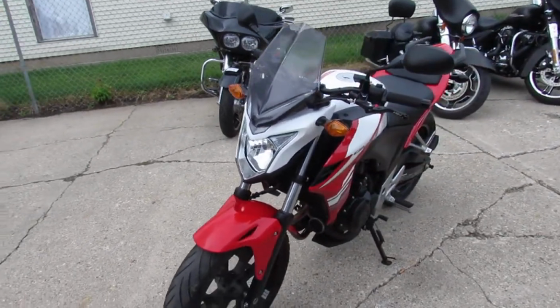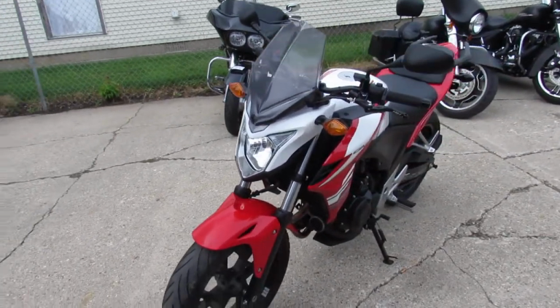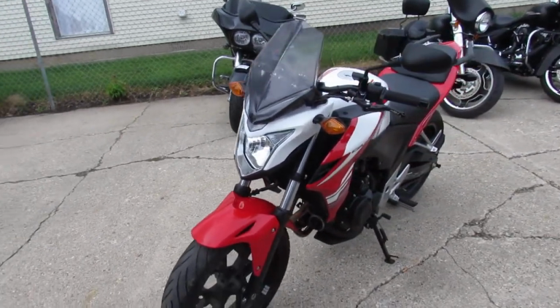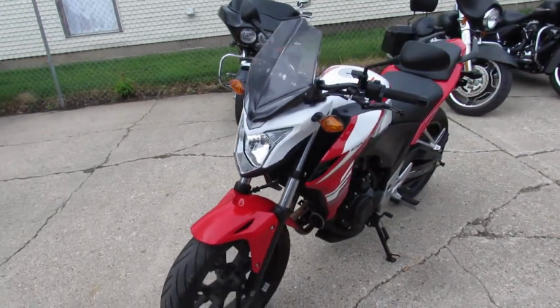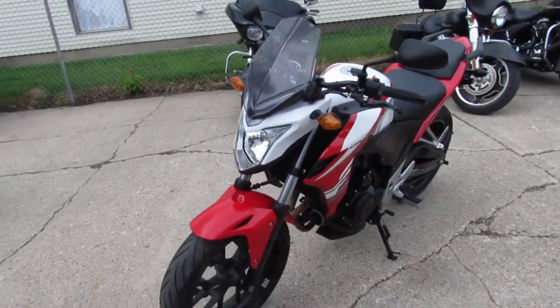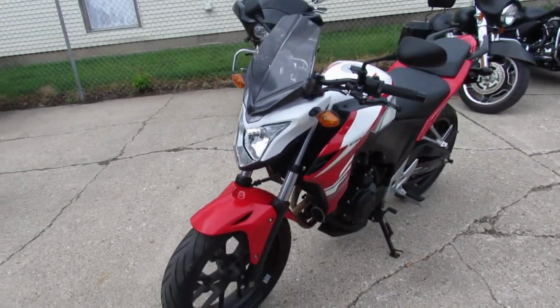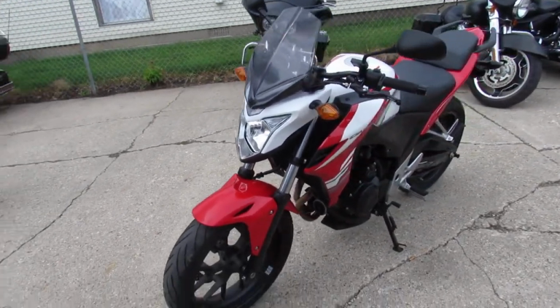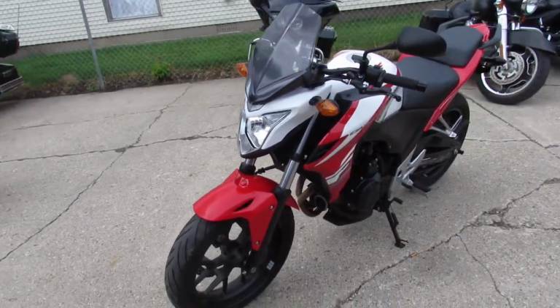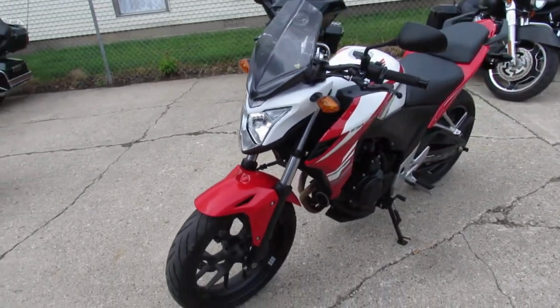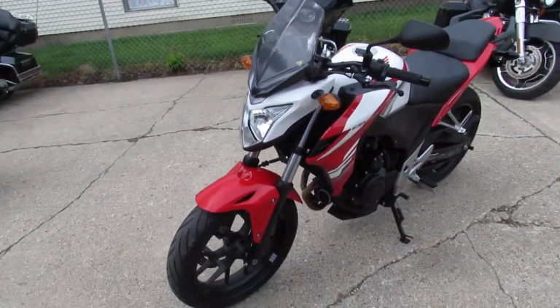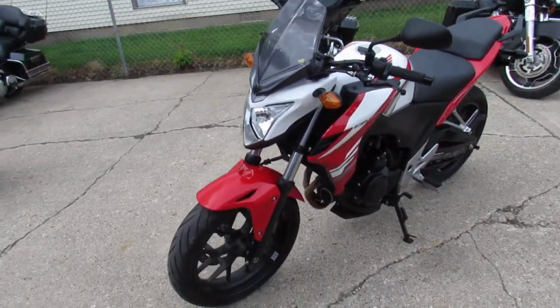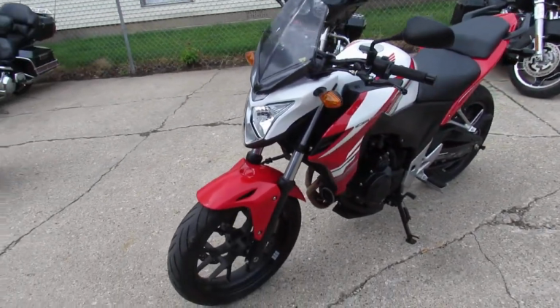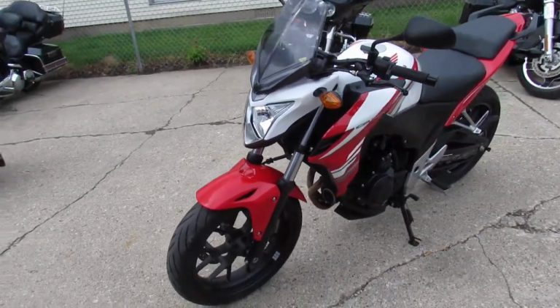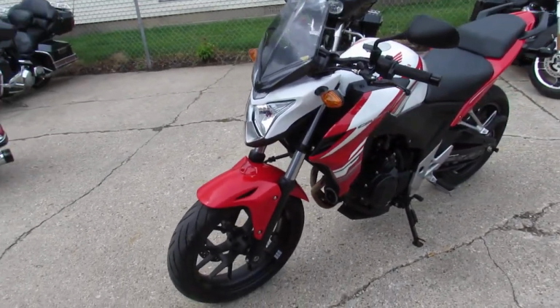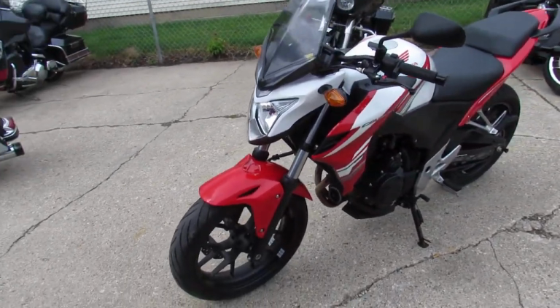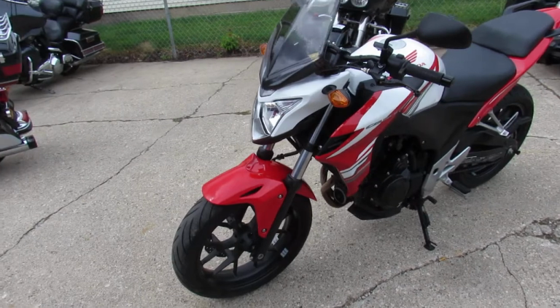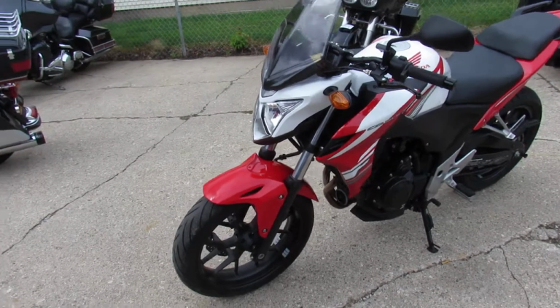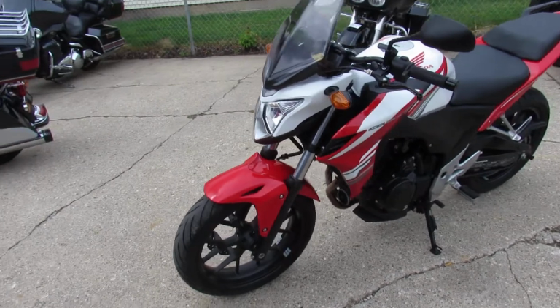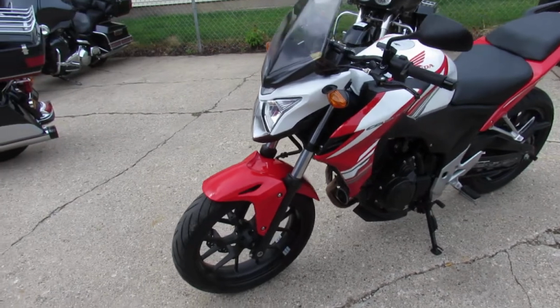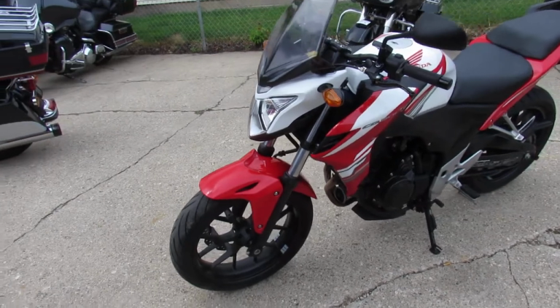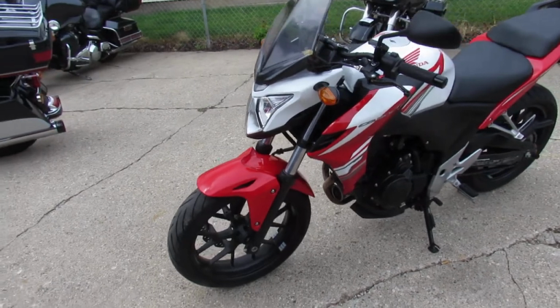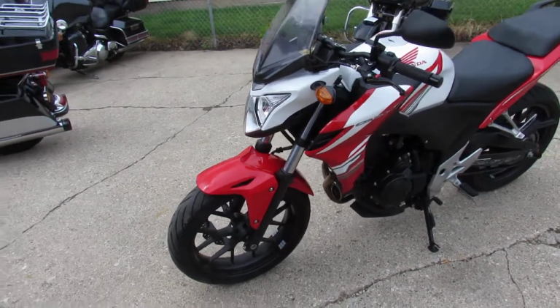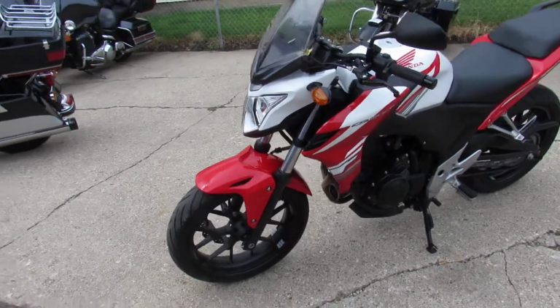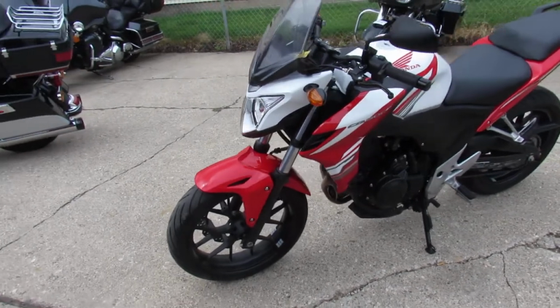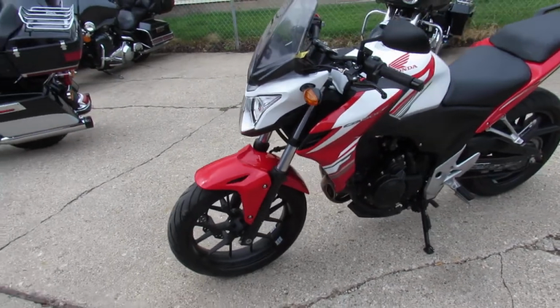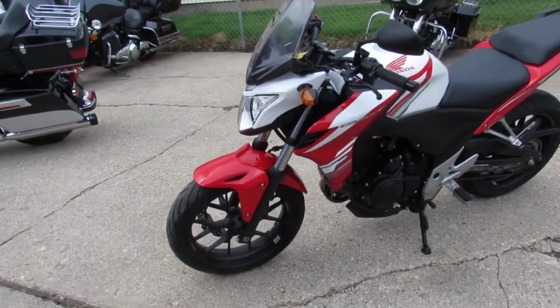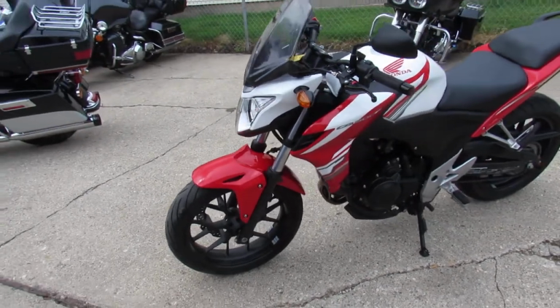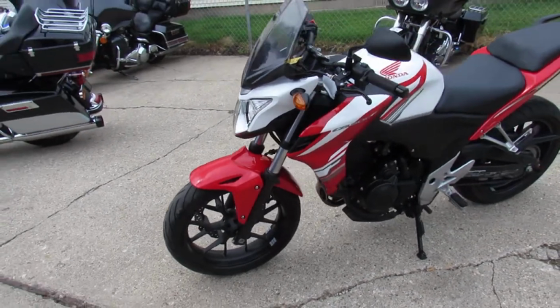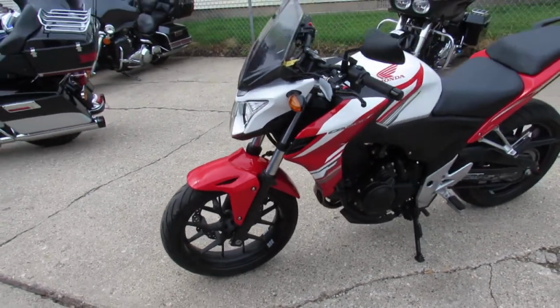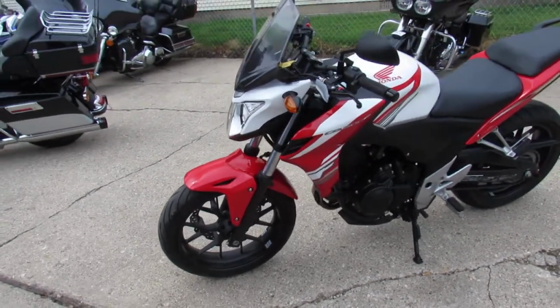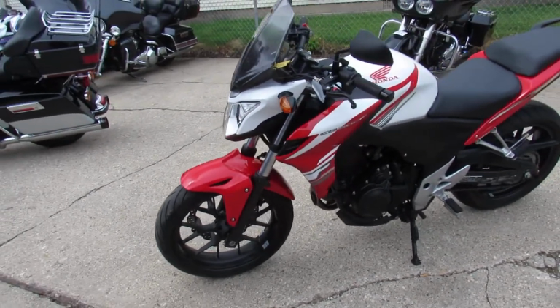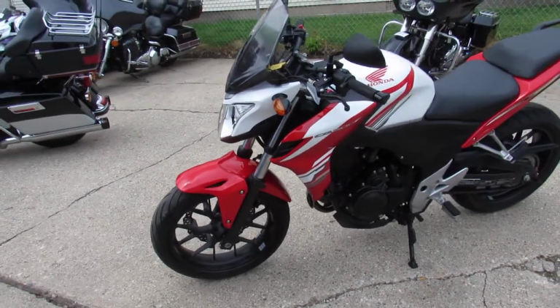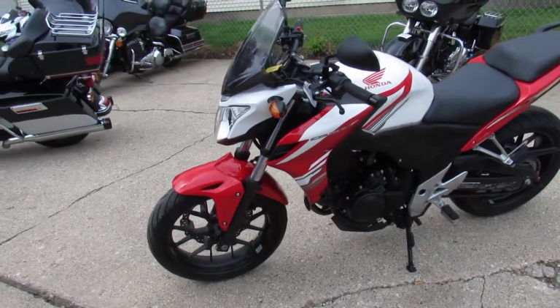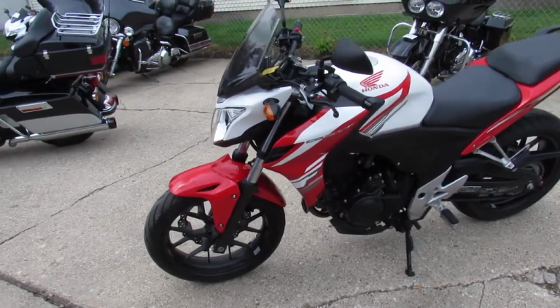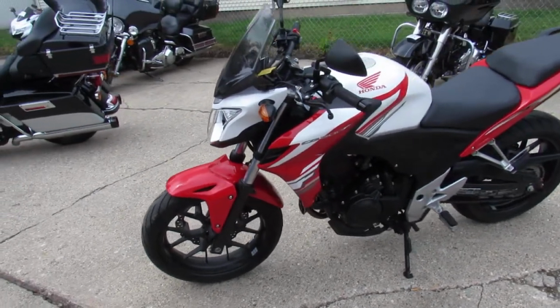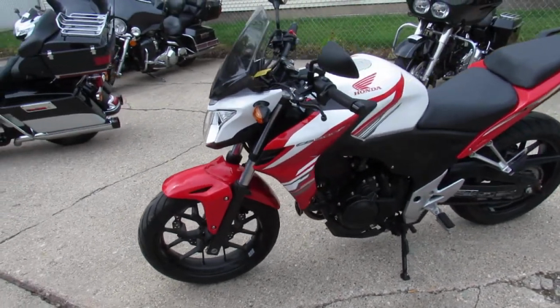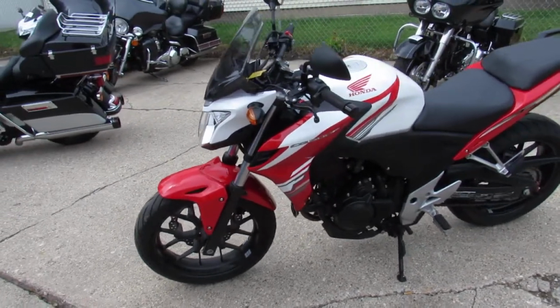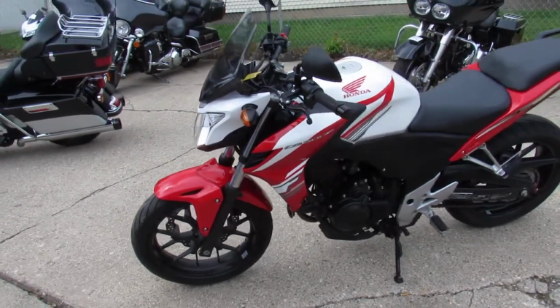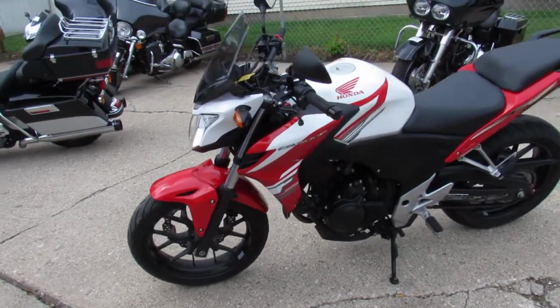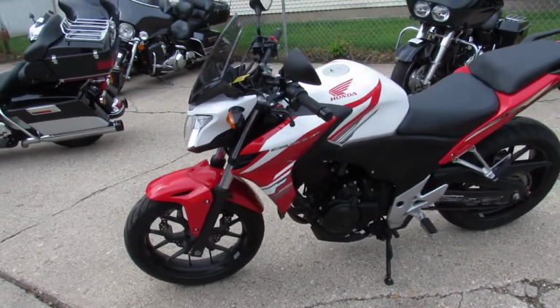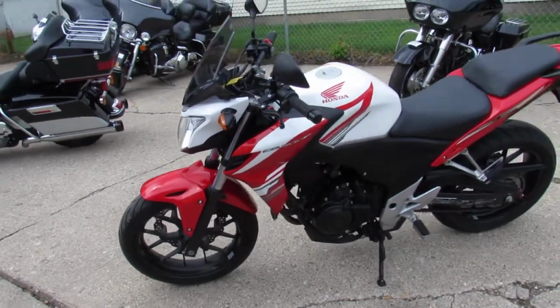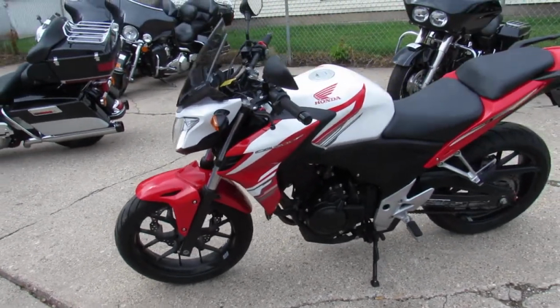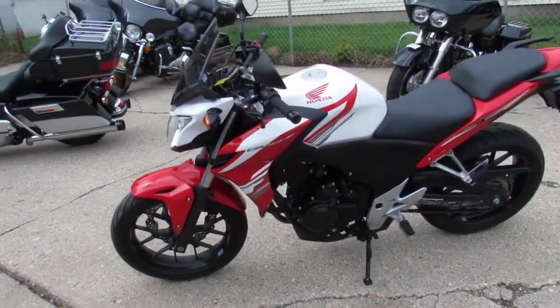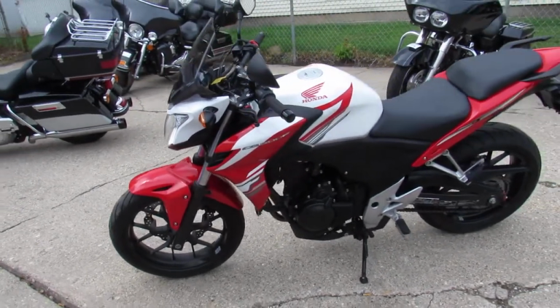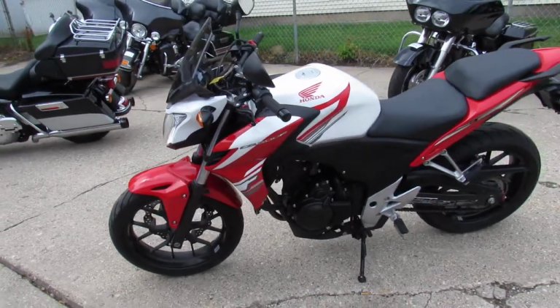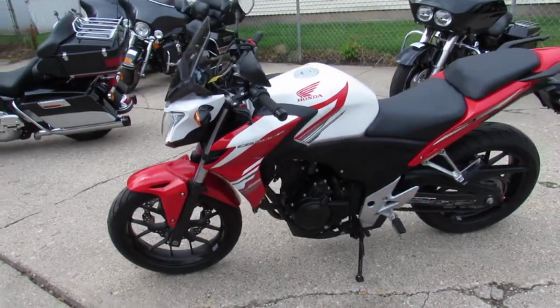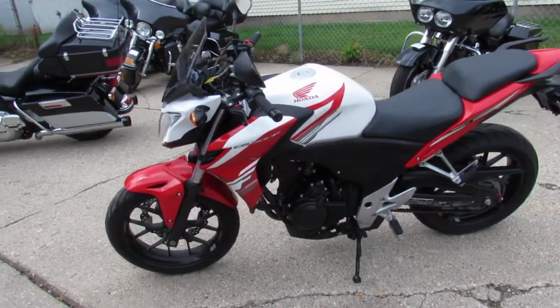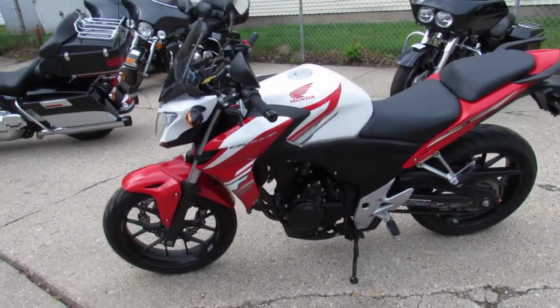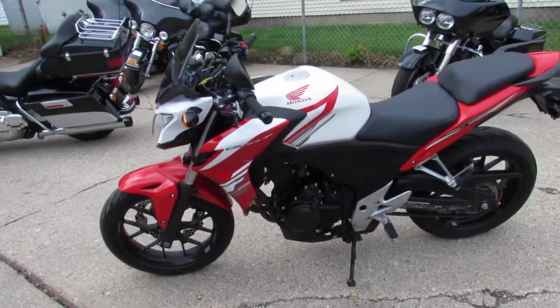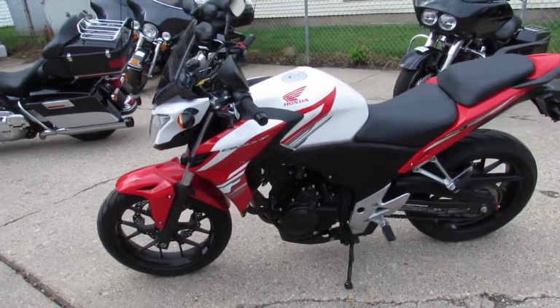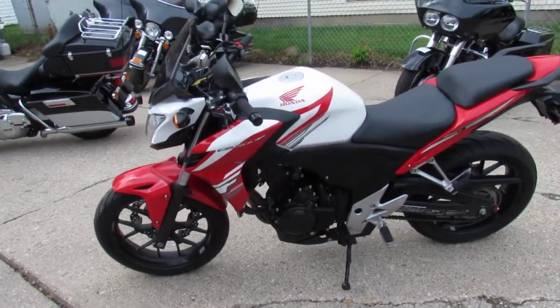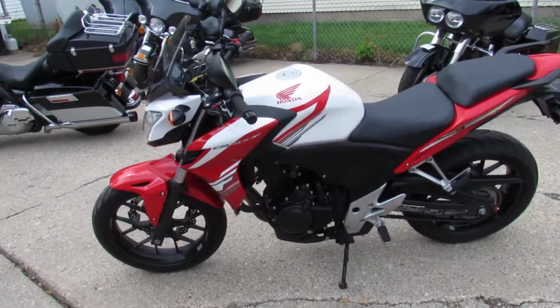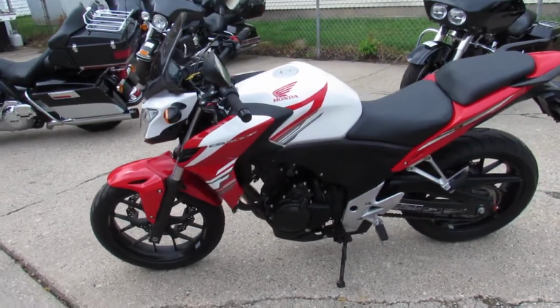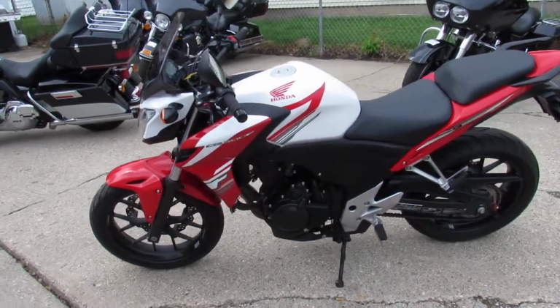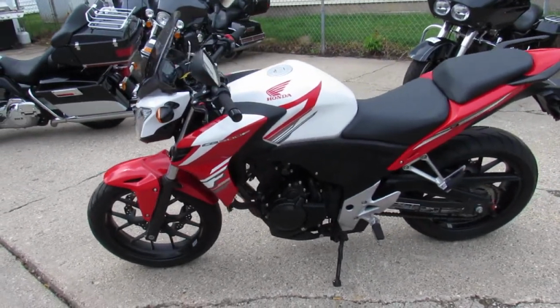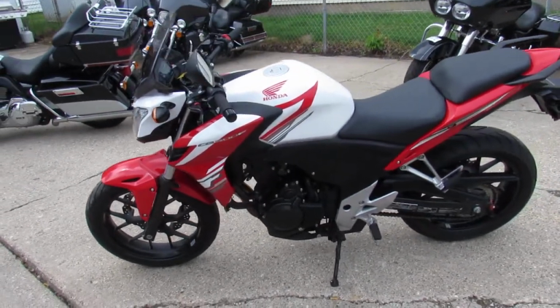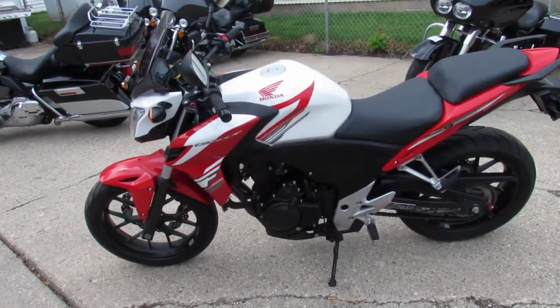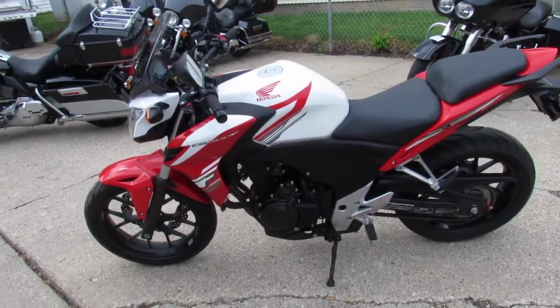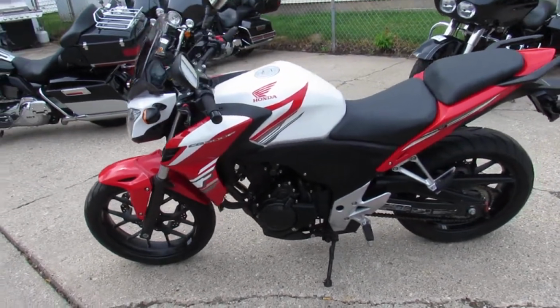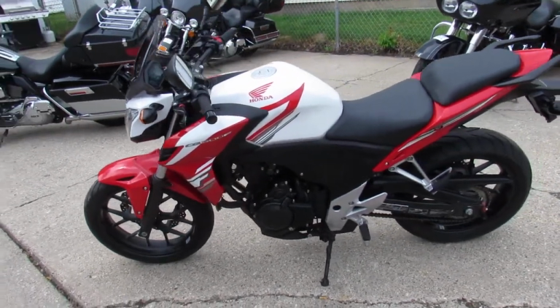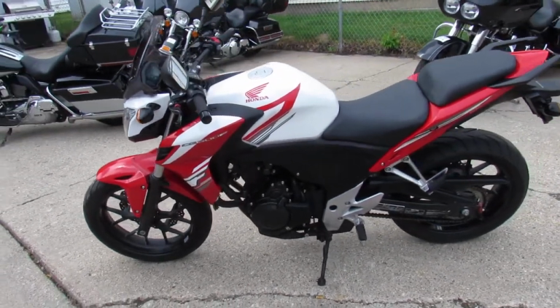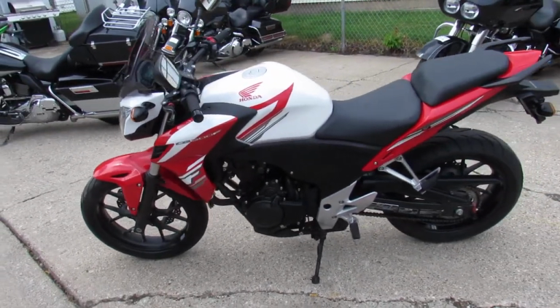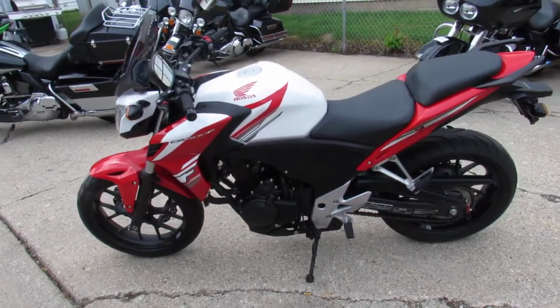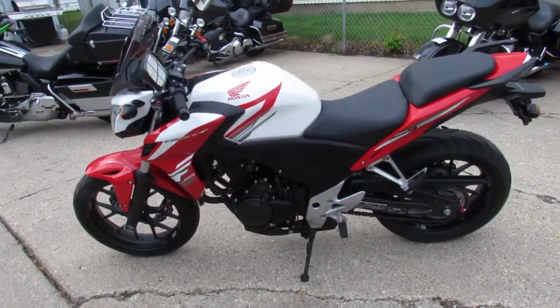Nice, clean bike. It's got the CRG levers, heated grips, an IXIL silencer, and more guys.